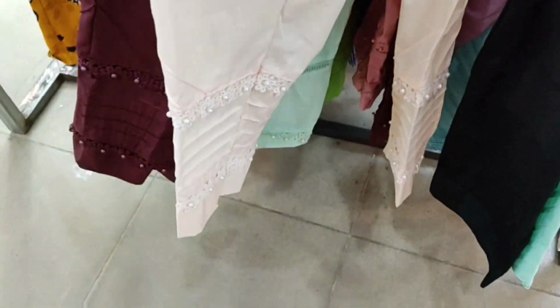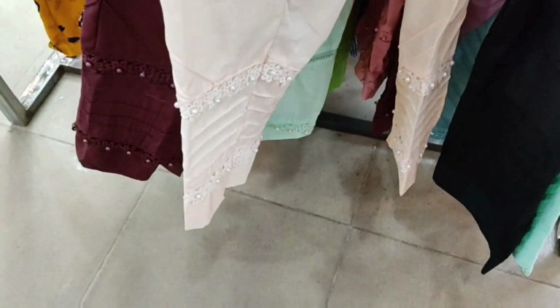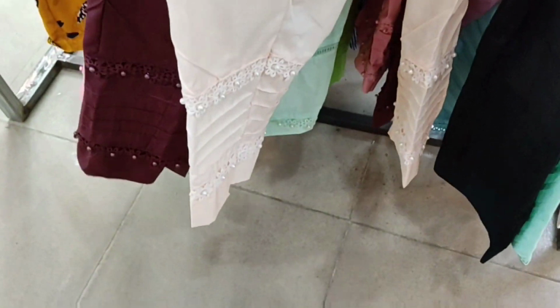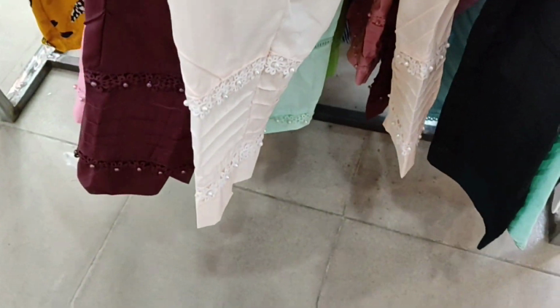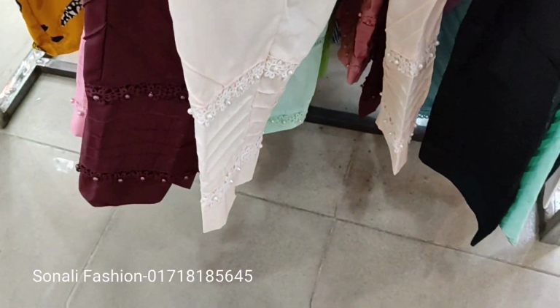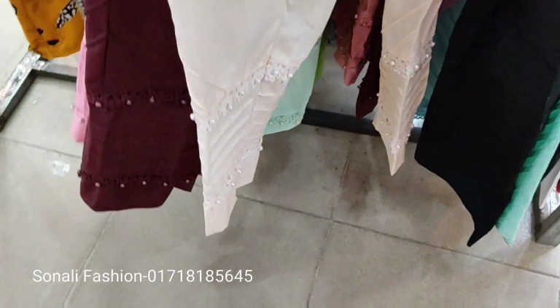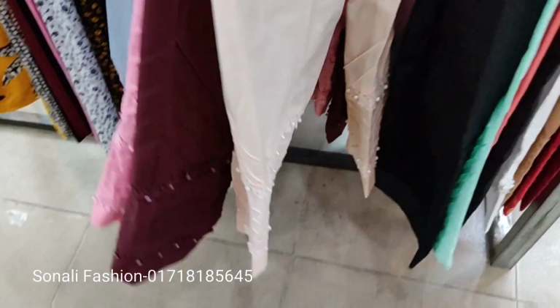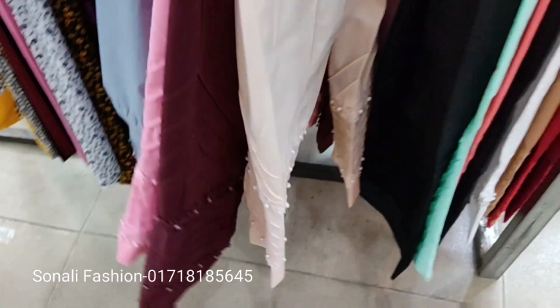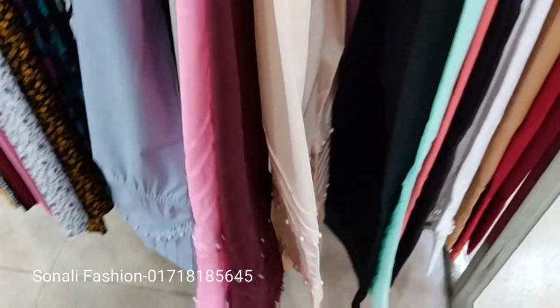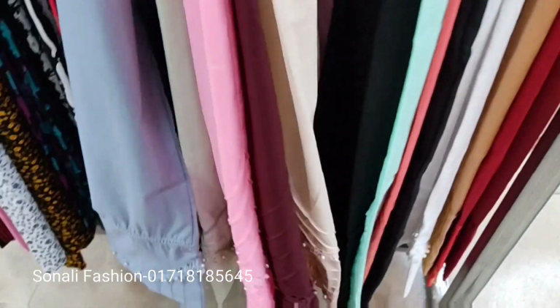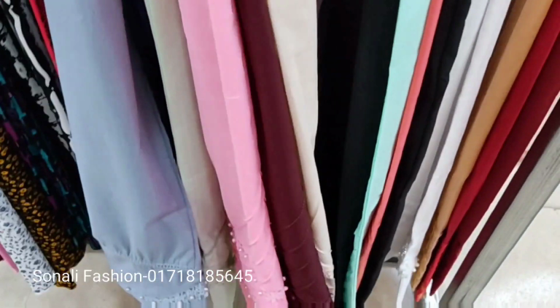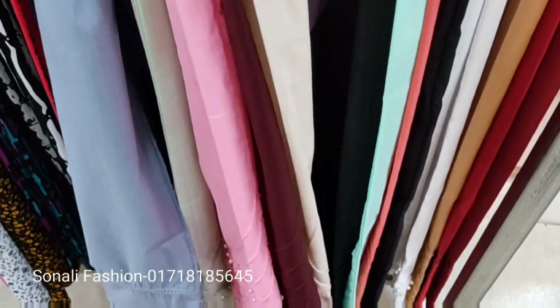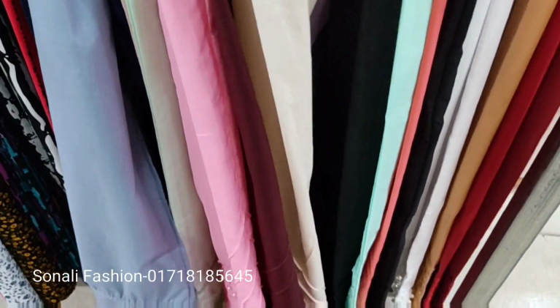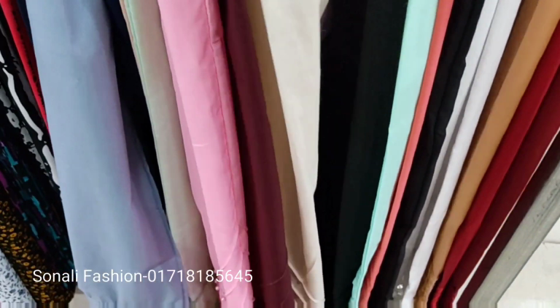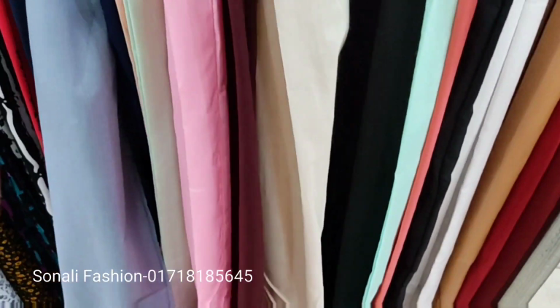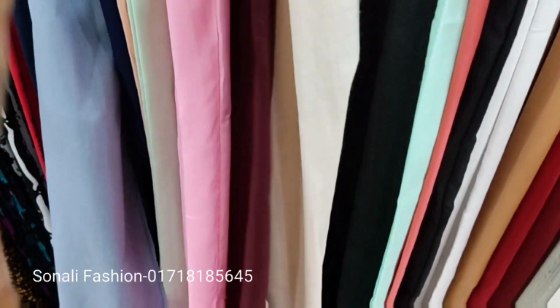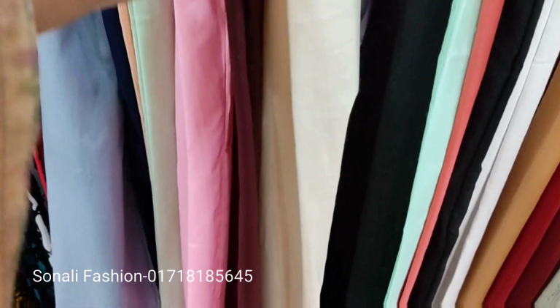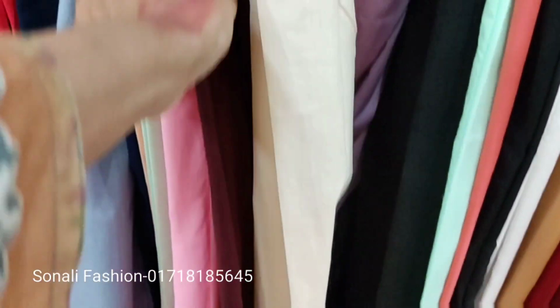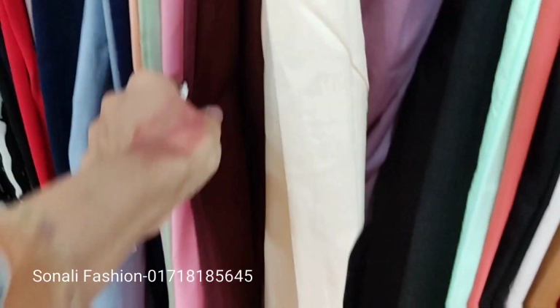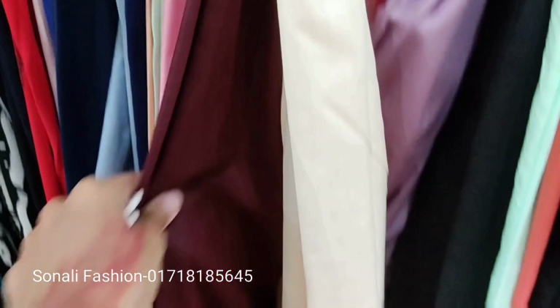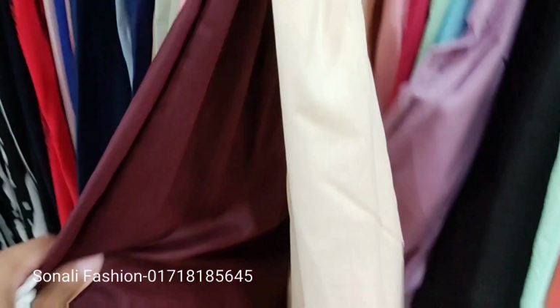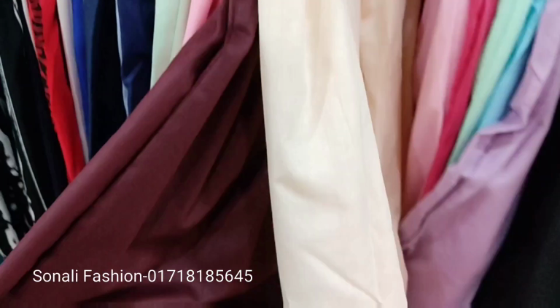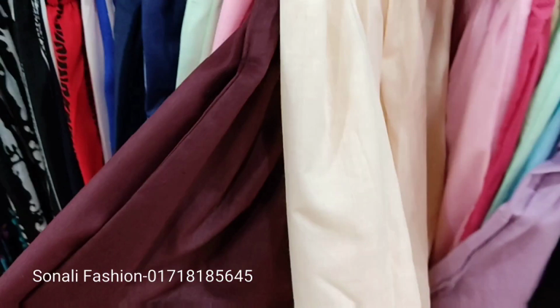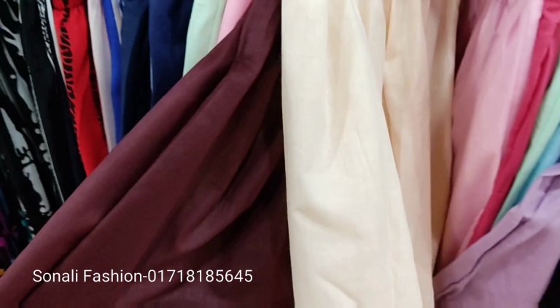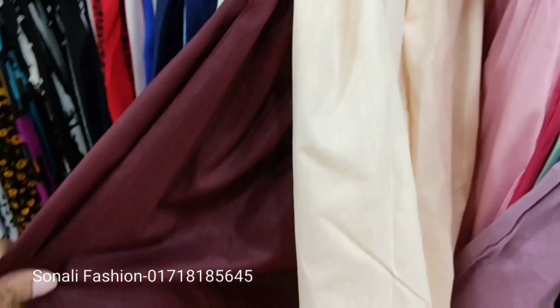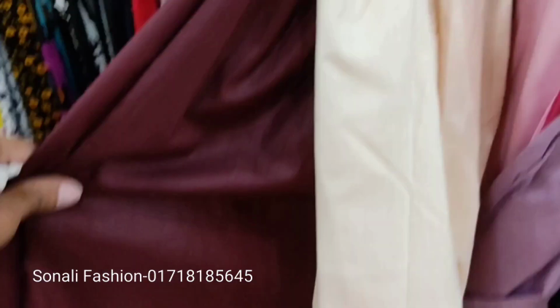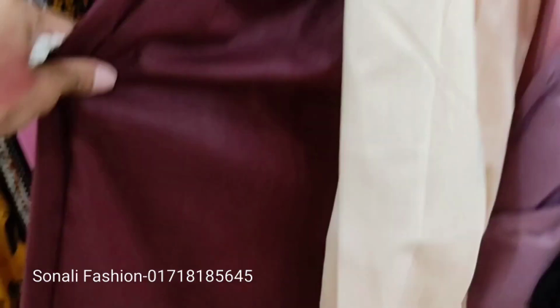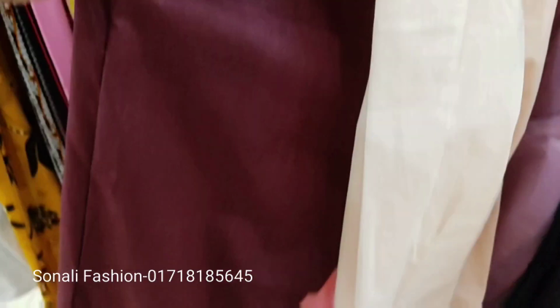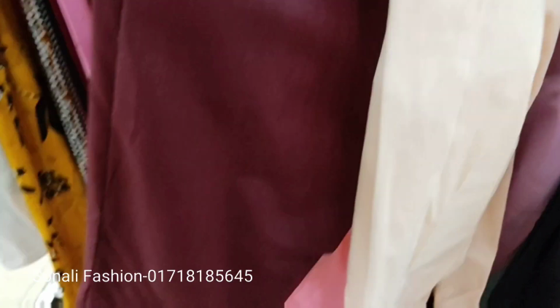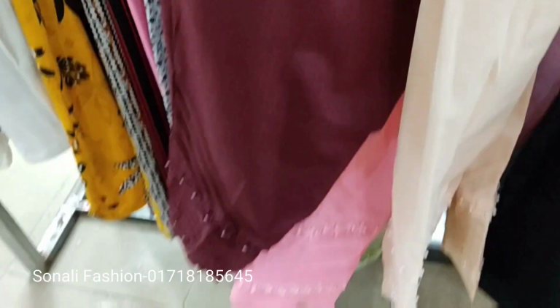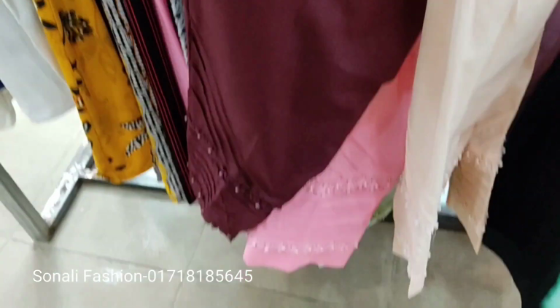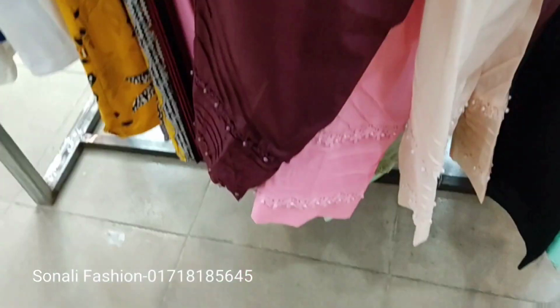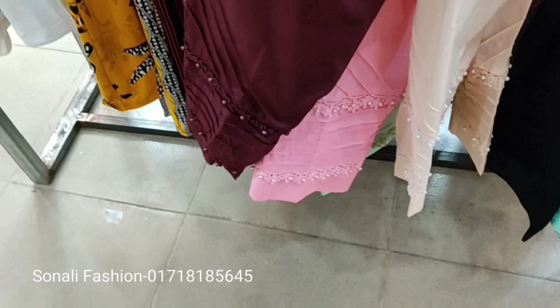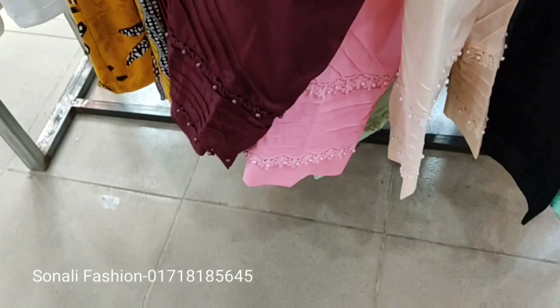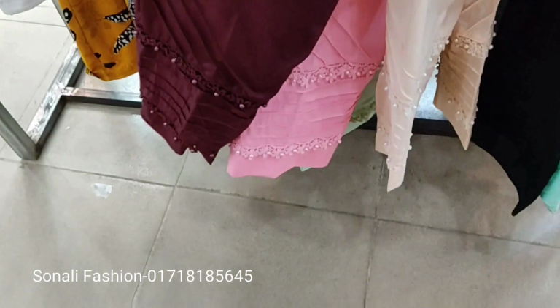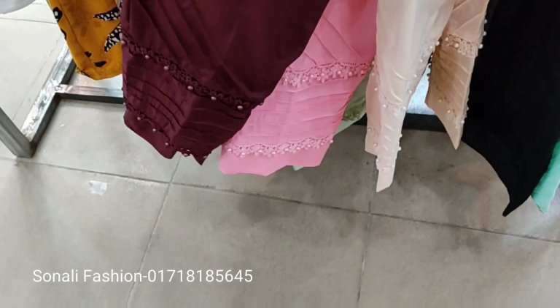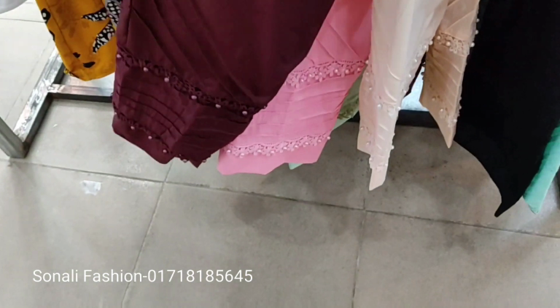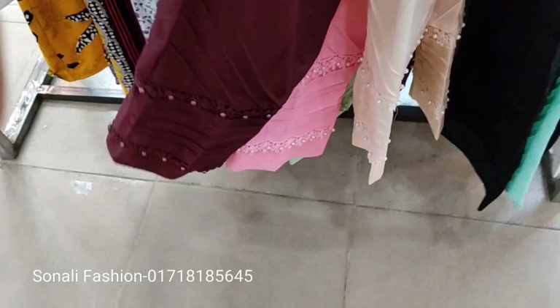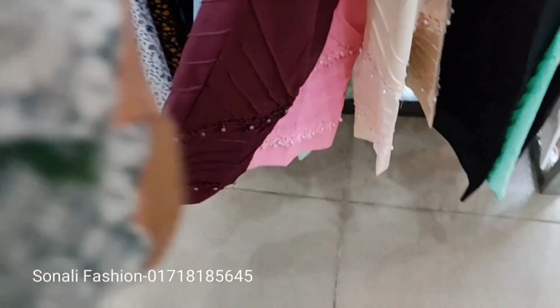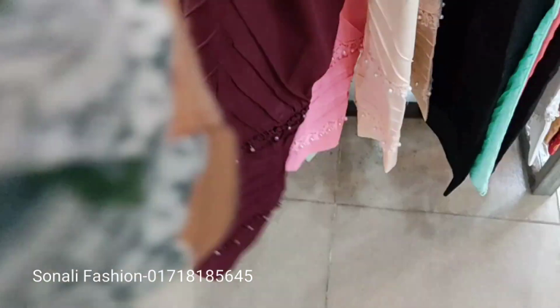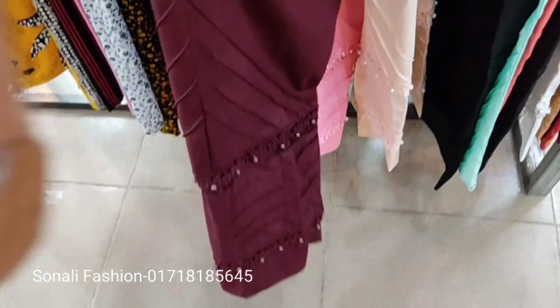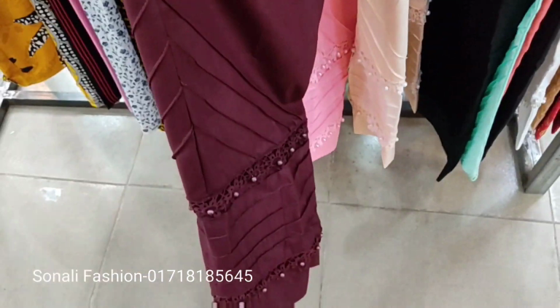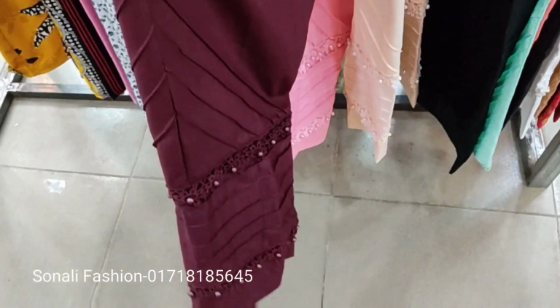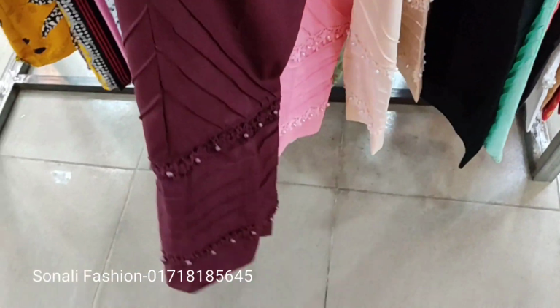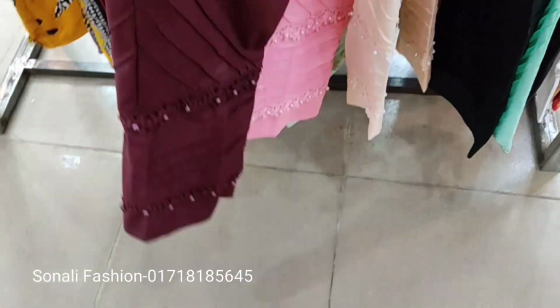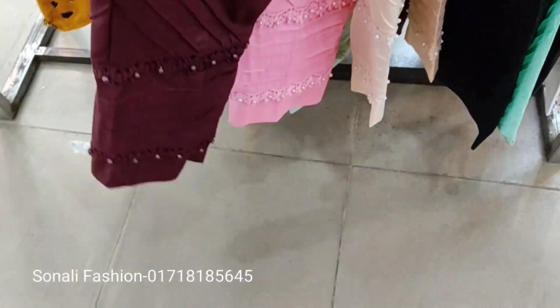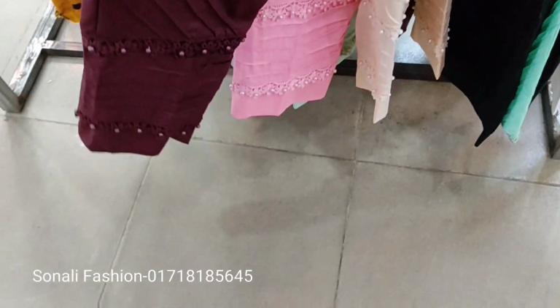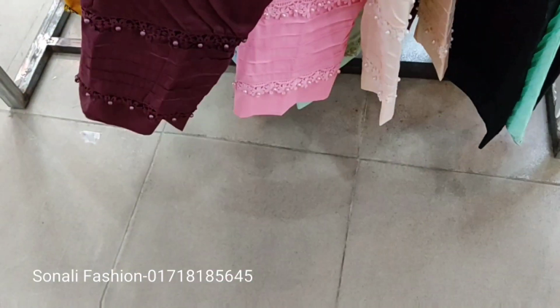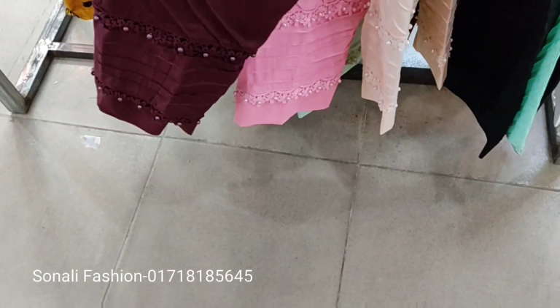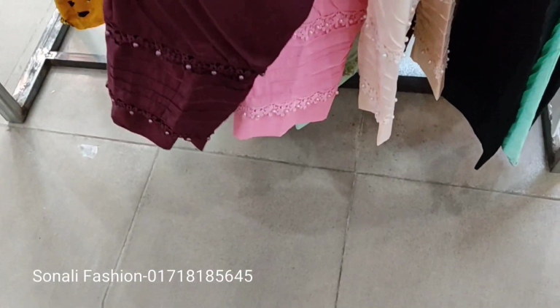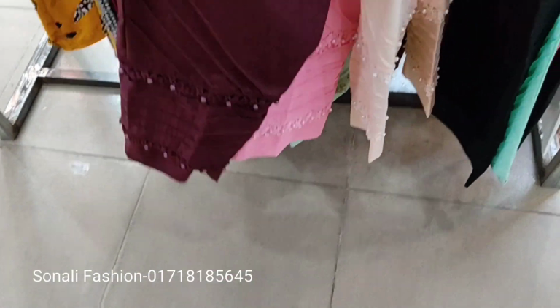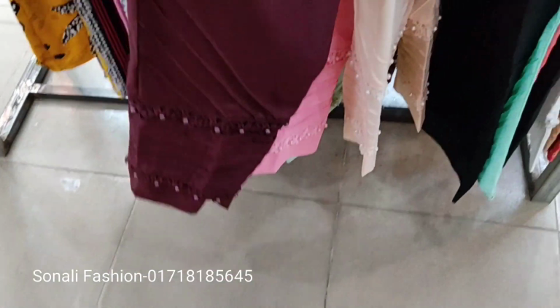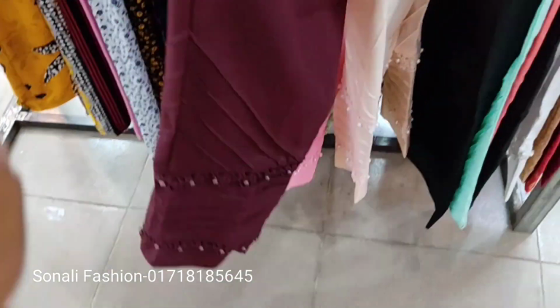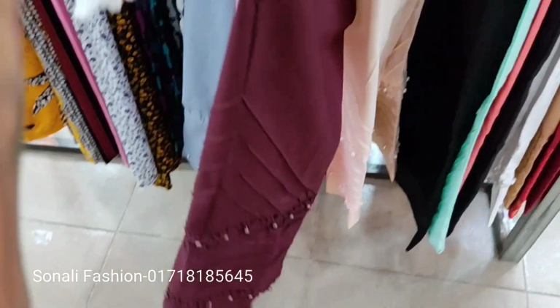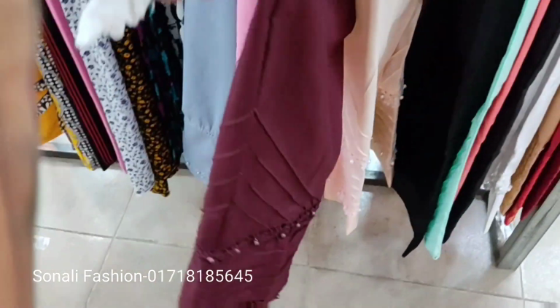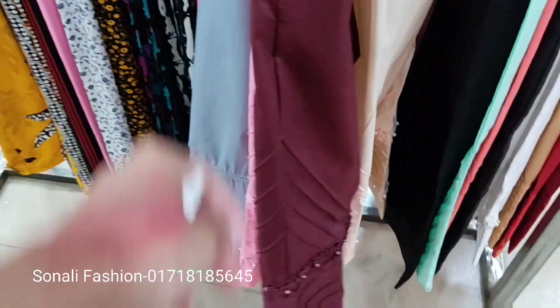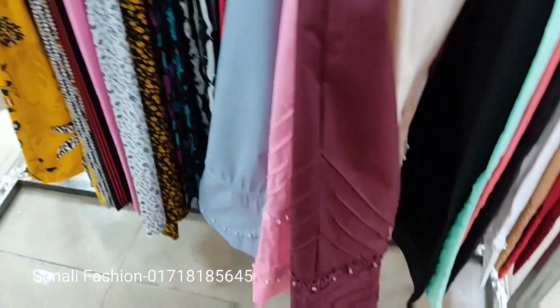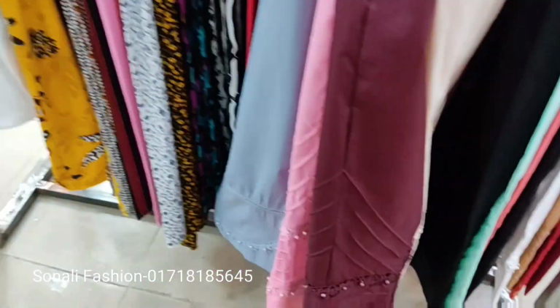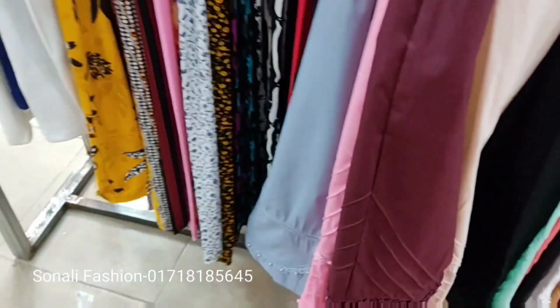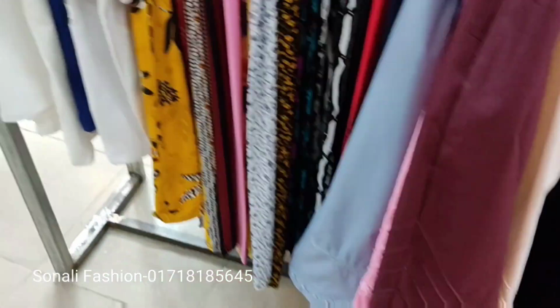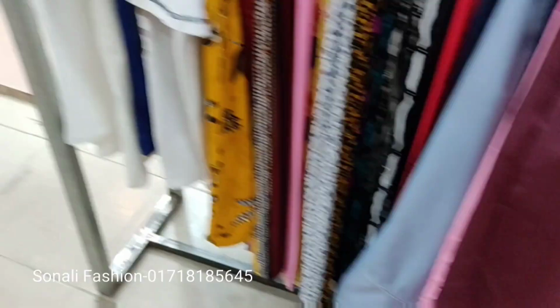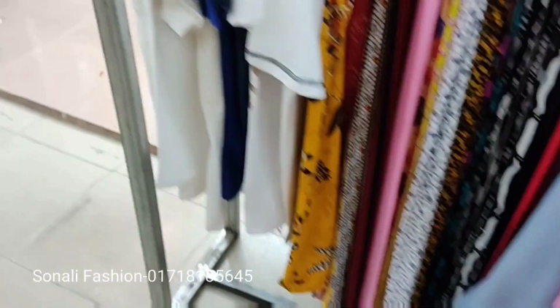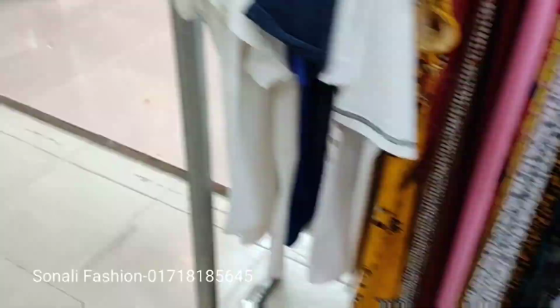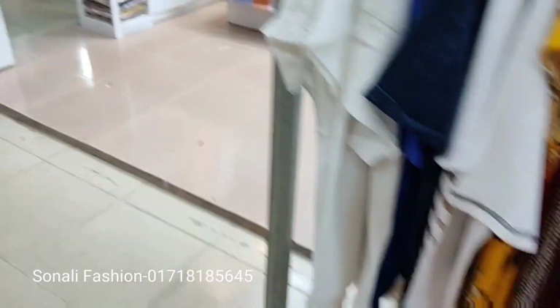In this shop you will find bags, jewelry, shari, 3-piece — all with designer style.